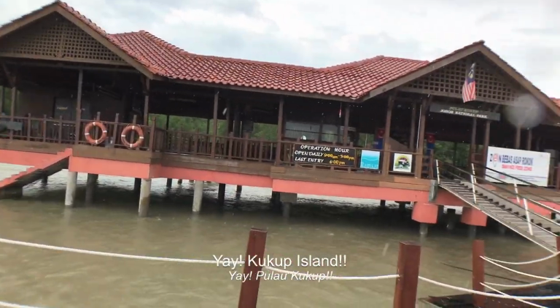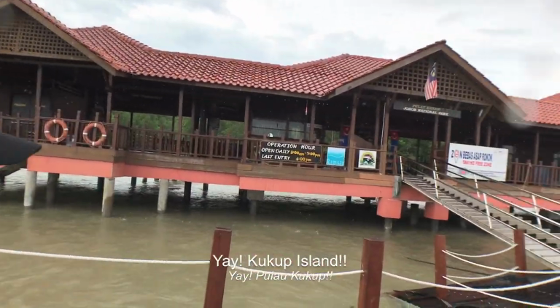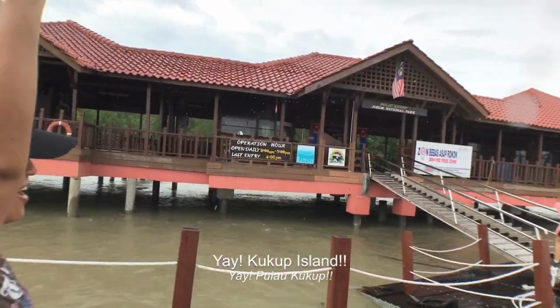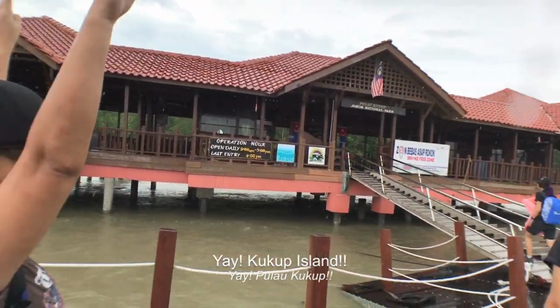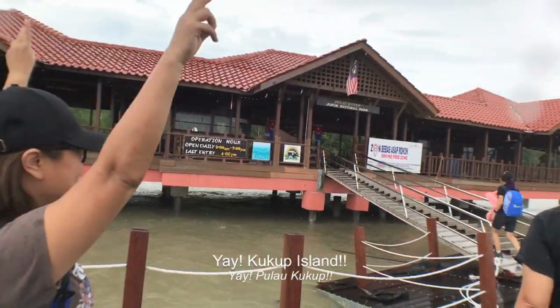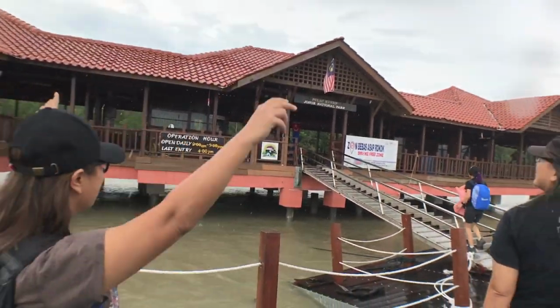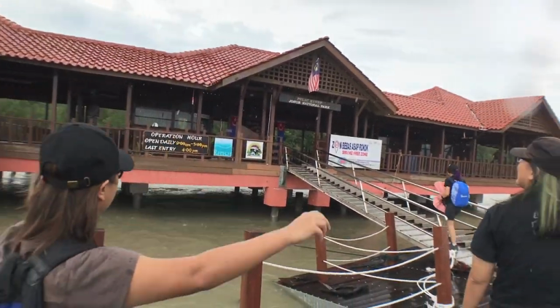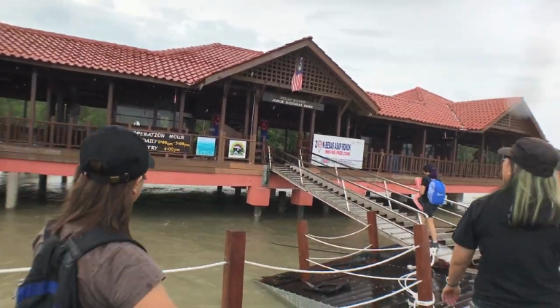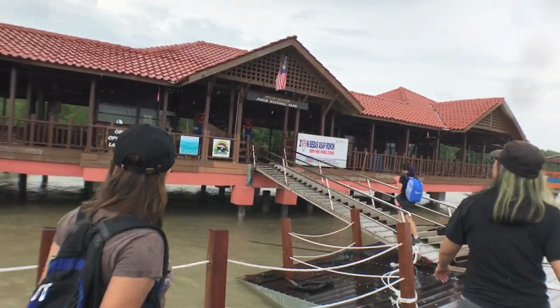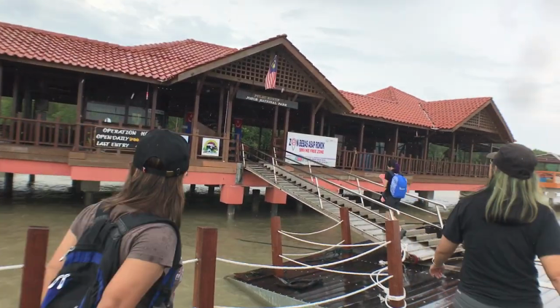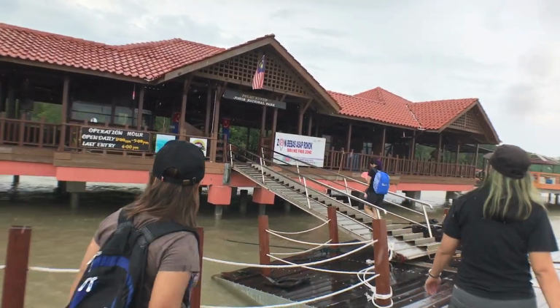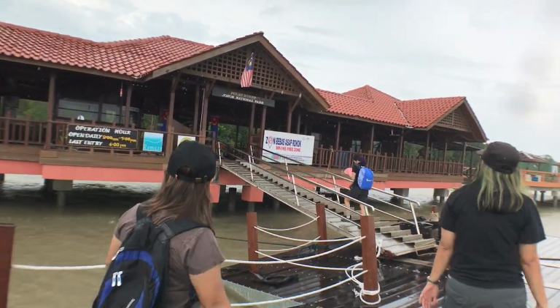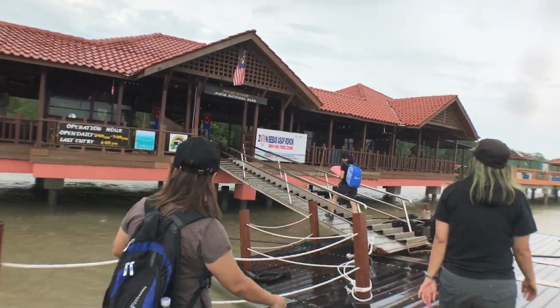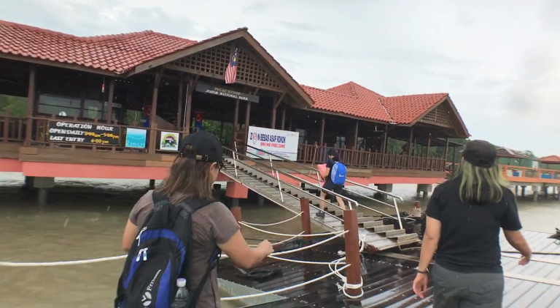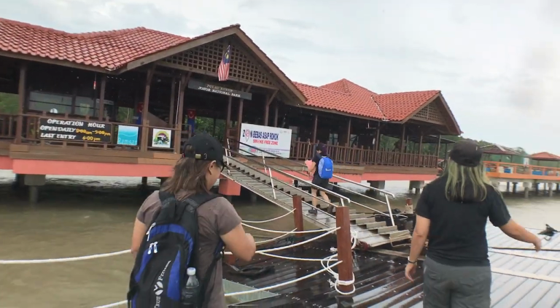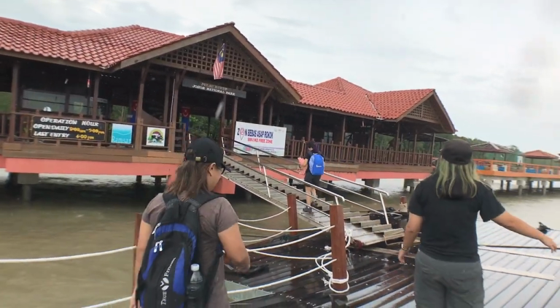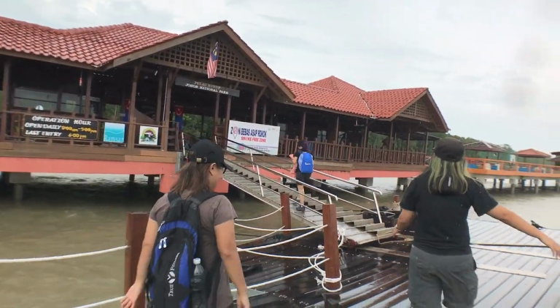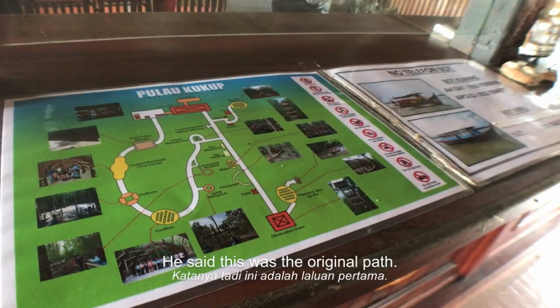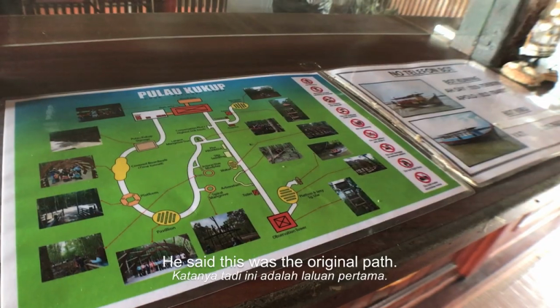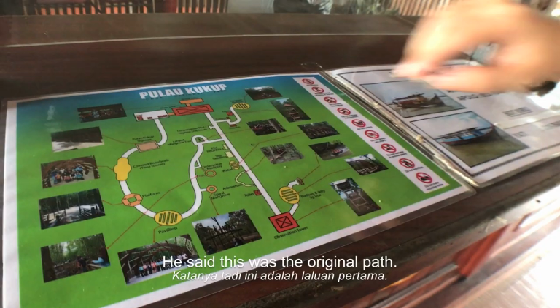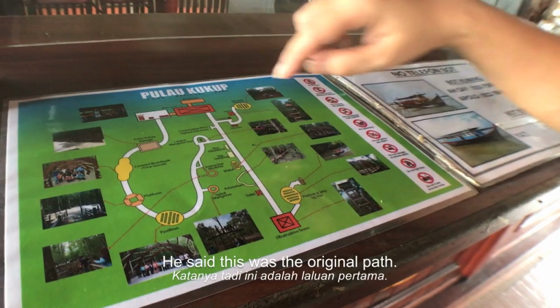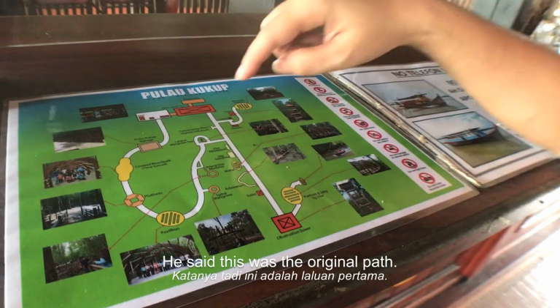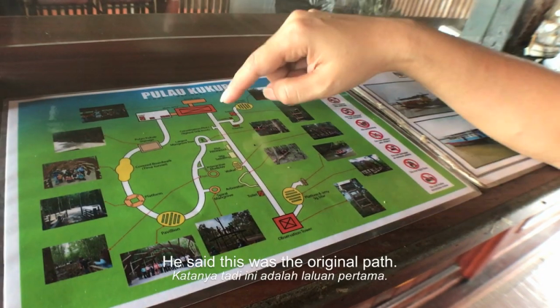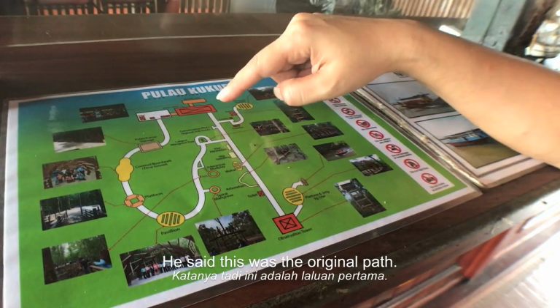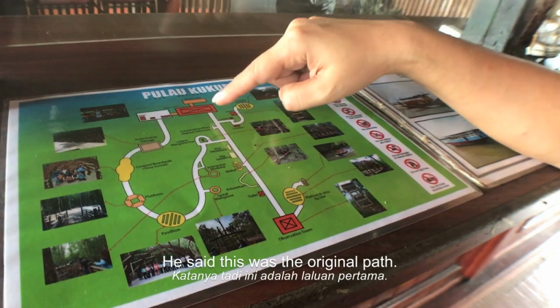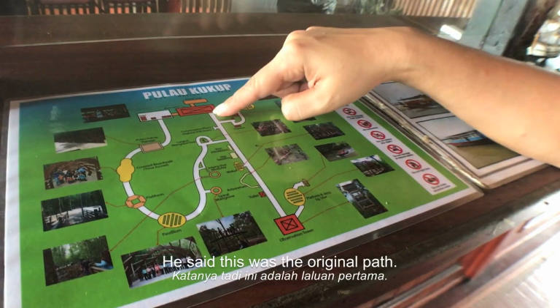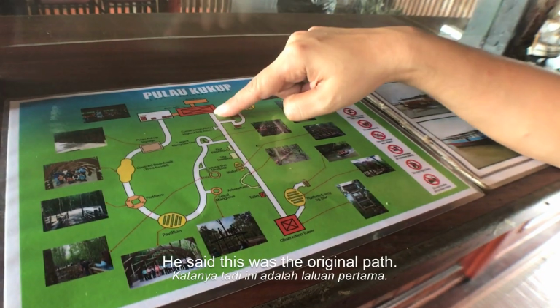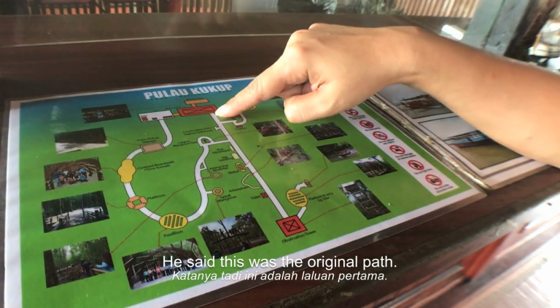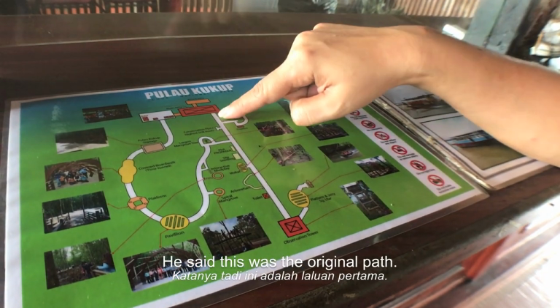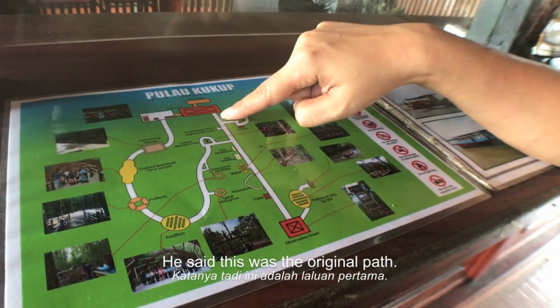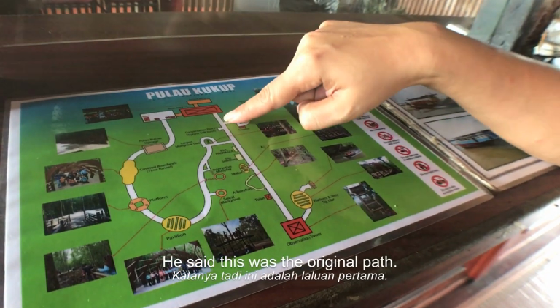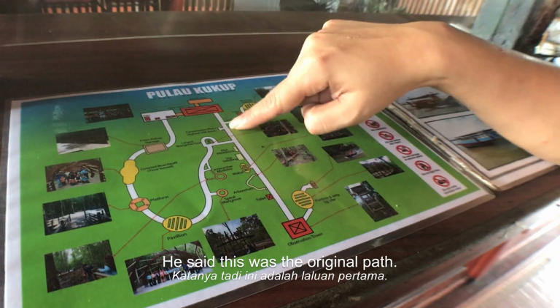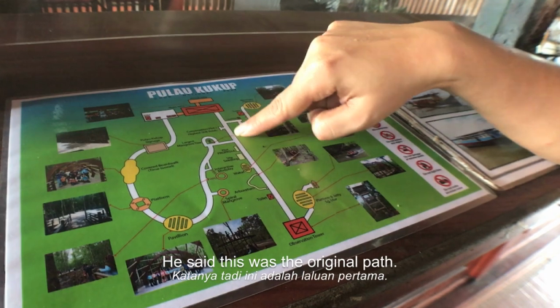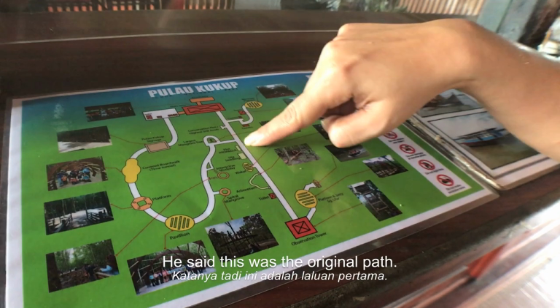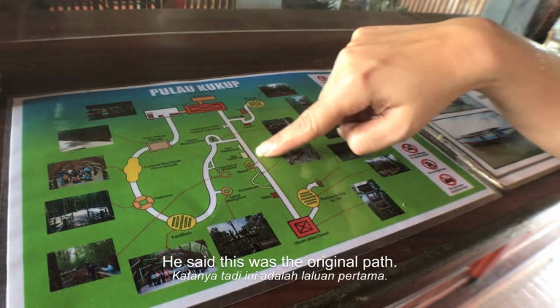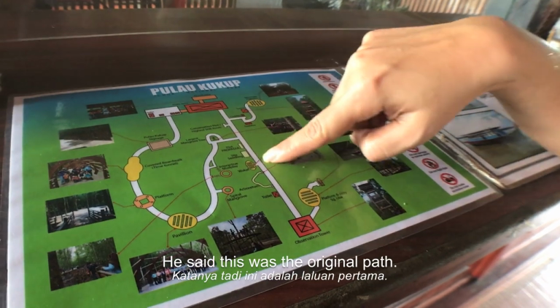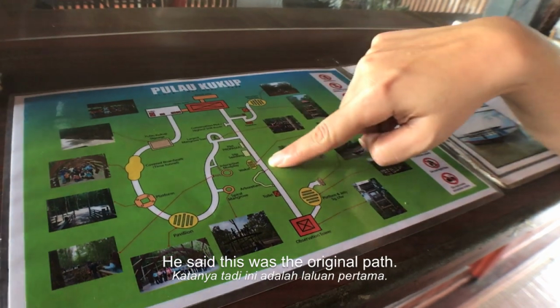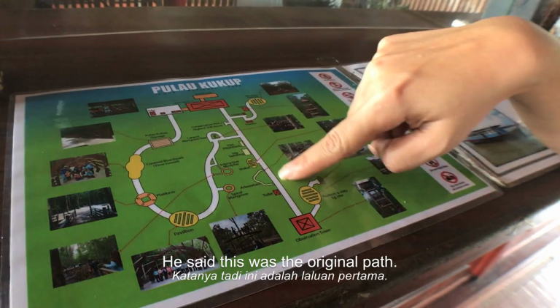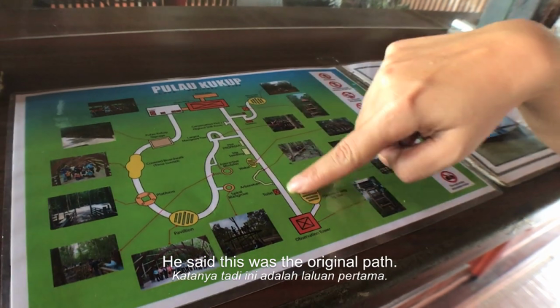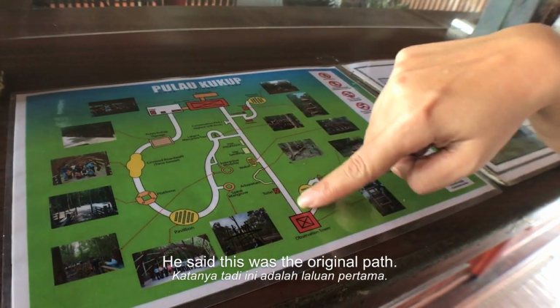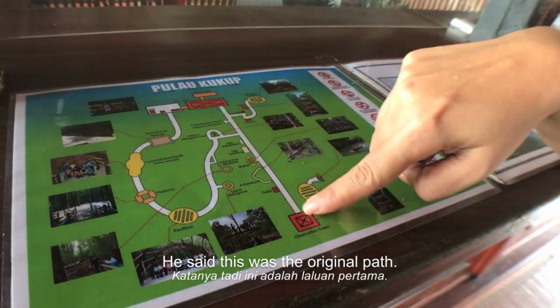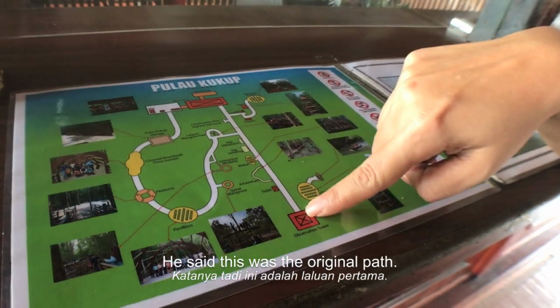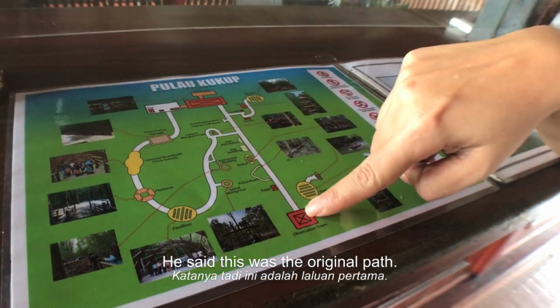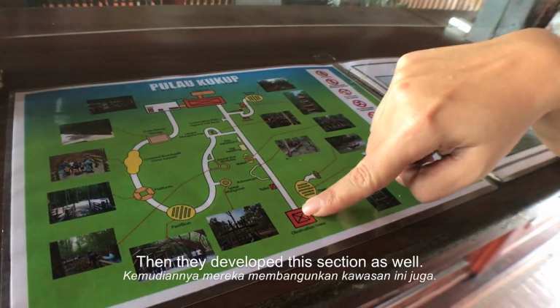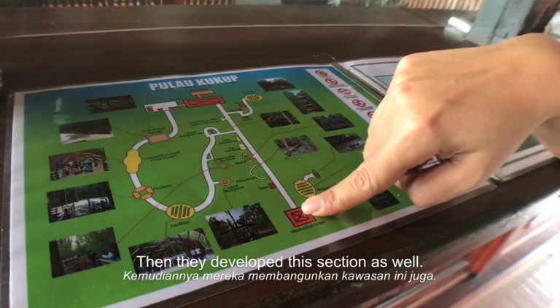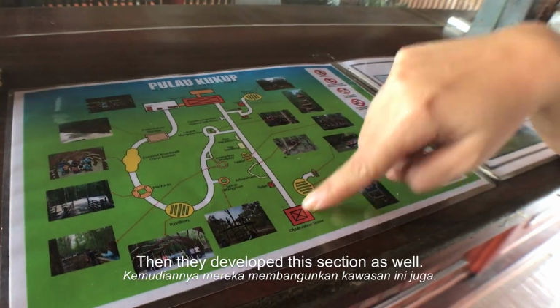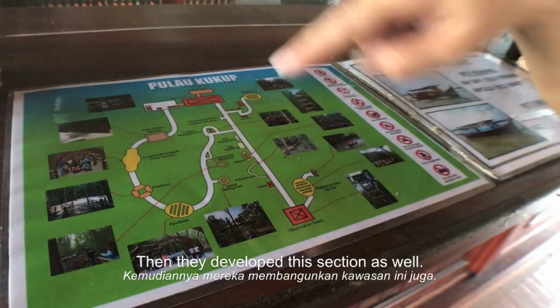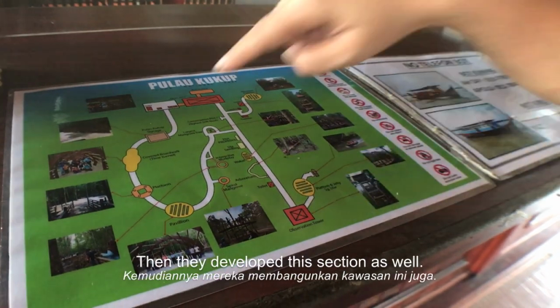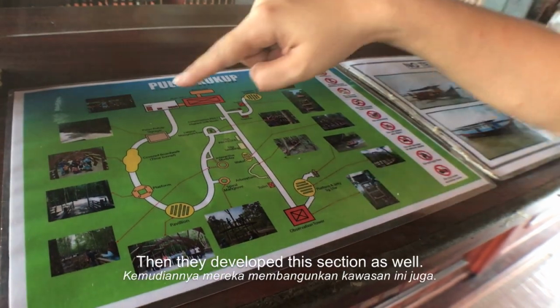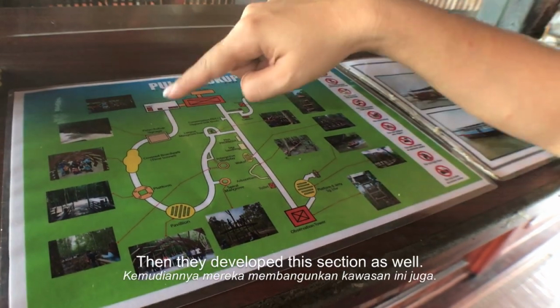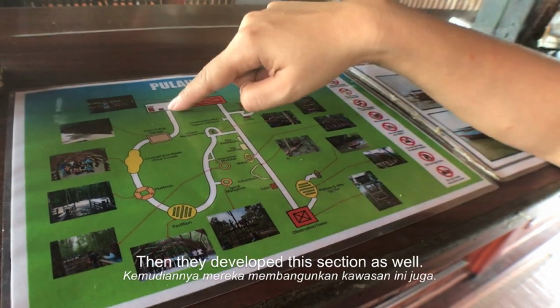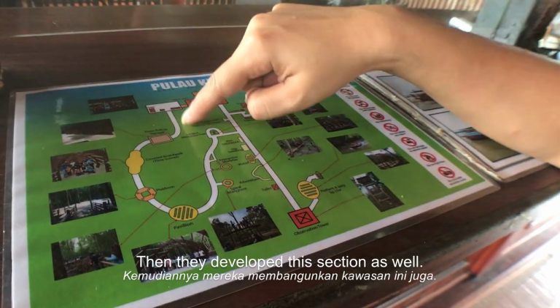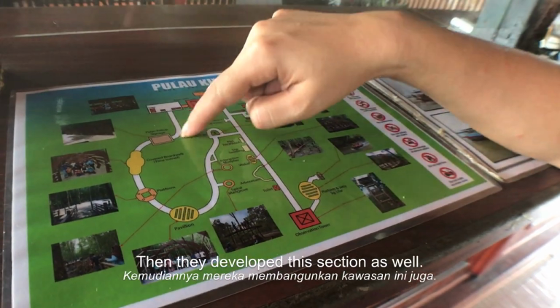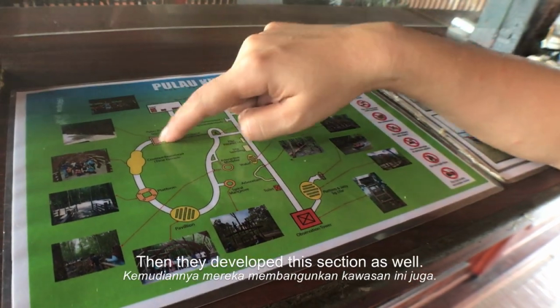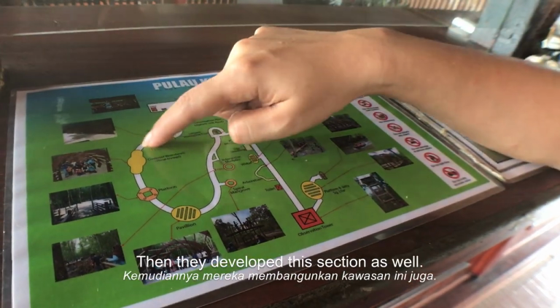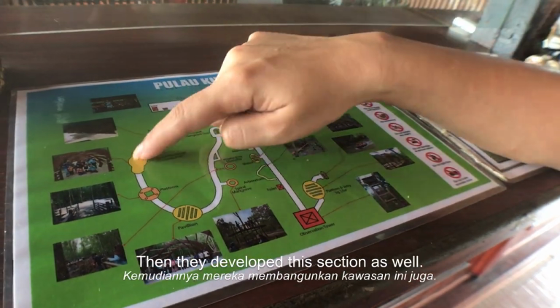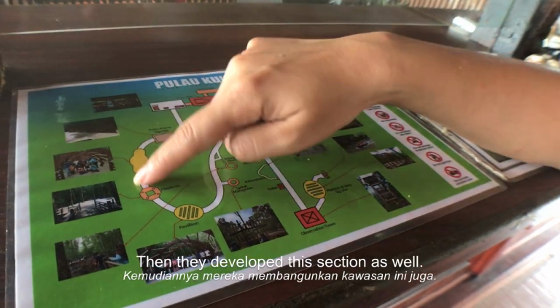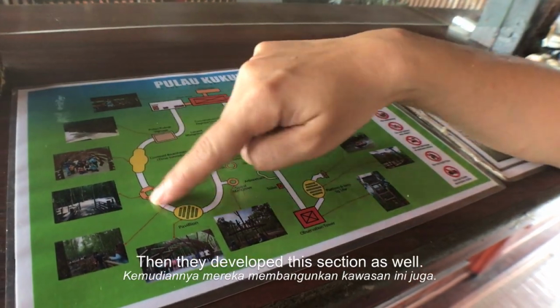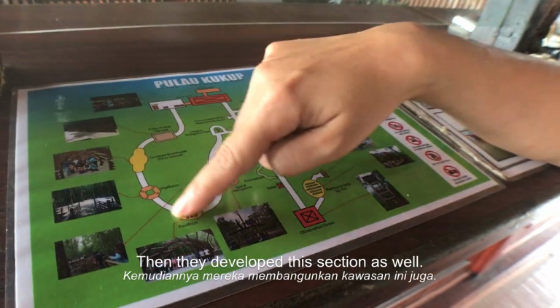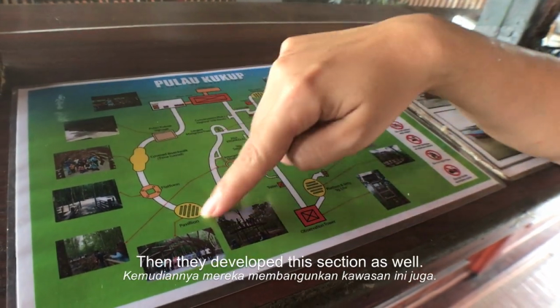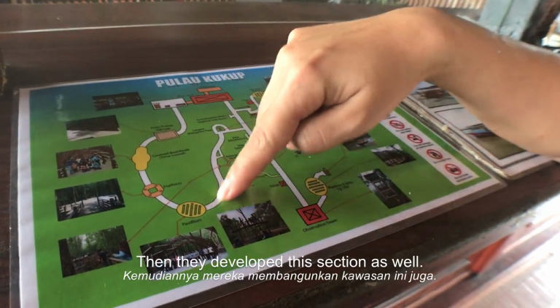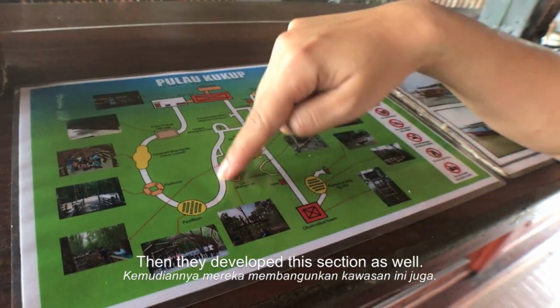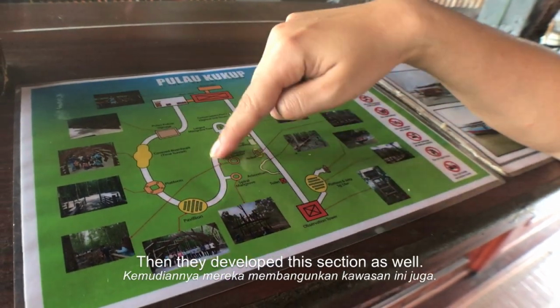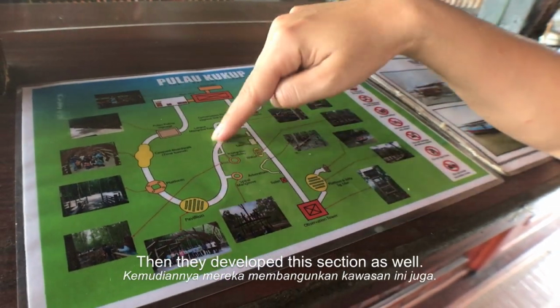Pull up, Kukup! So he said this was the original part of the island, and then they've developed this section as well.